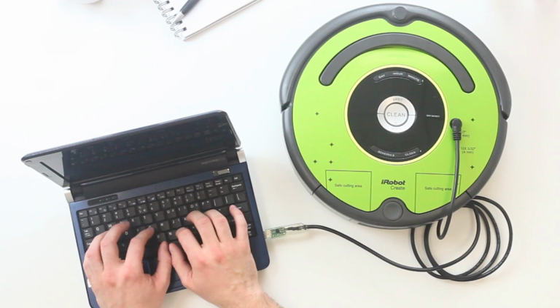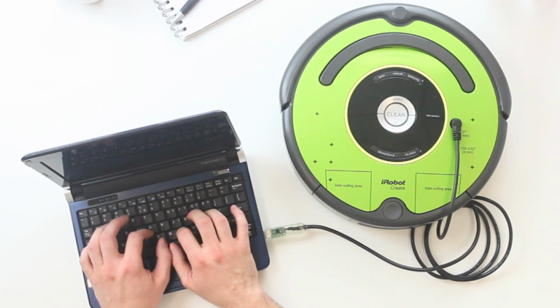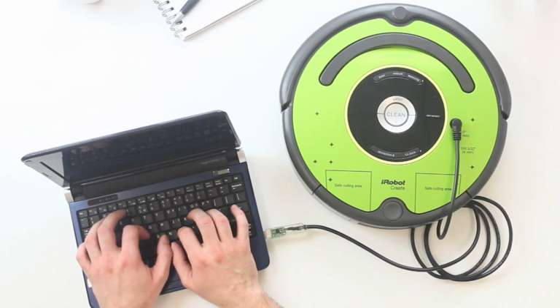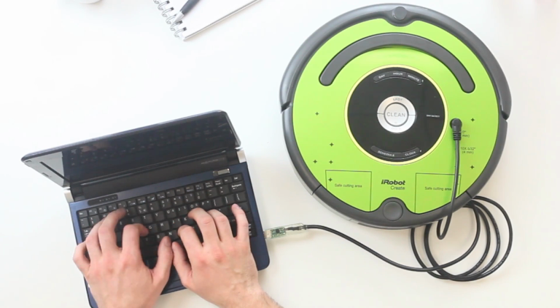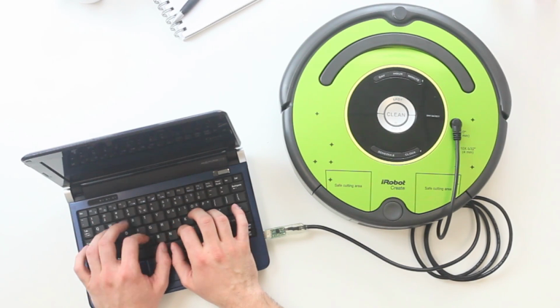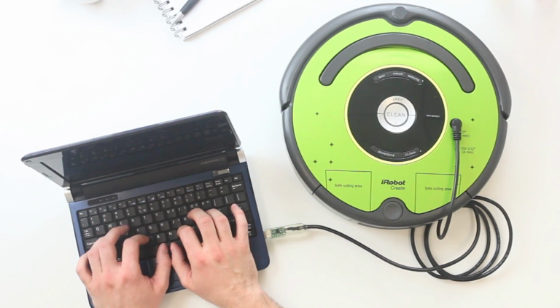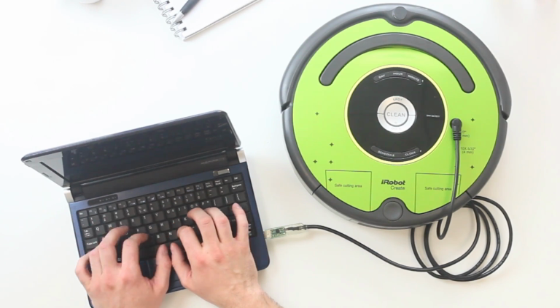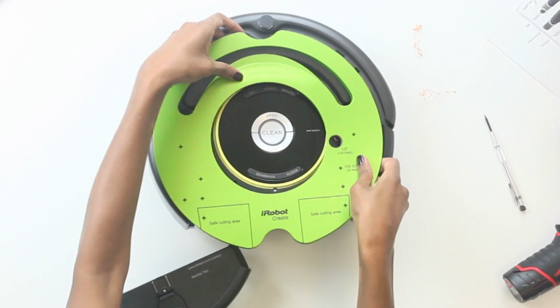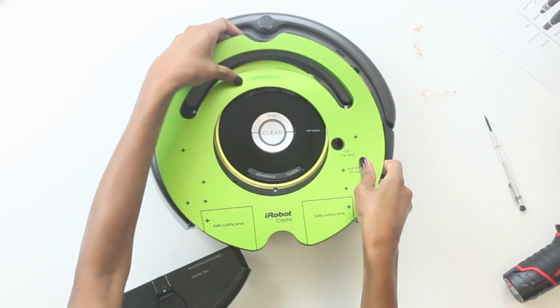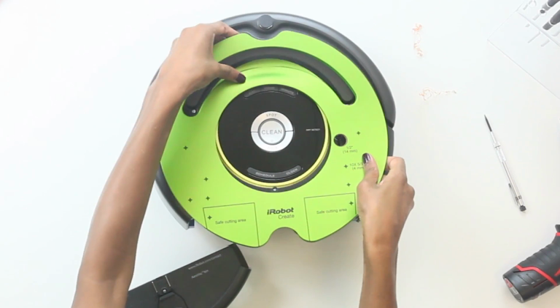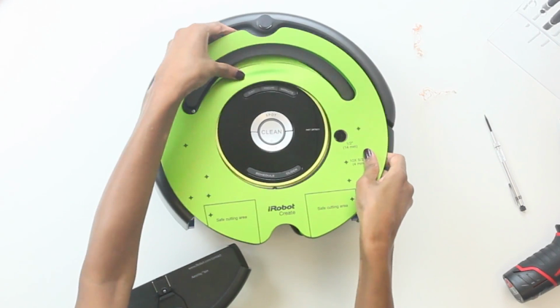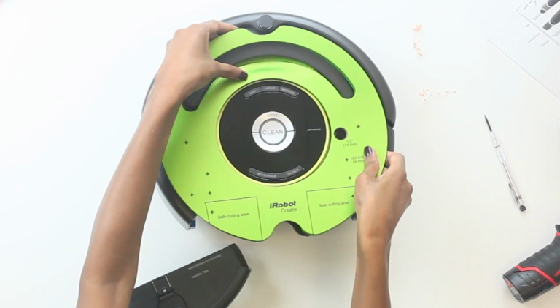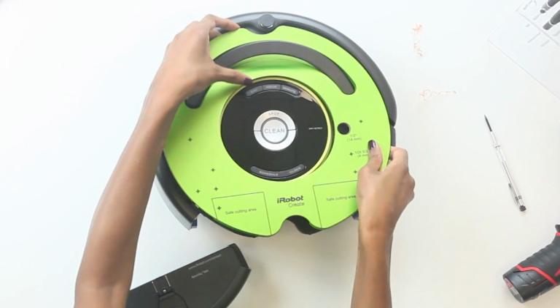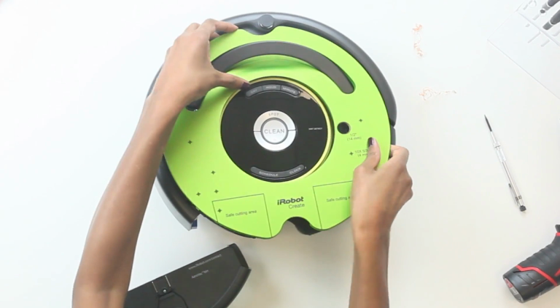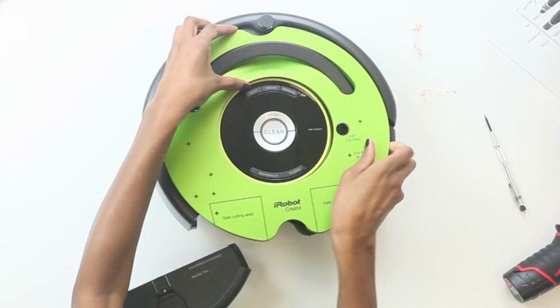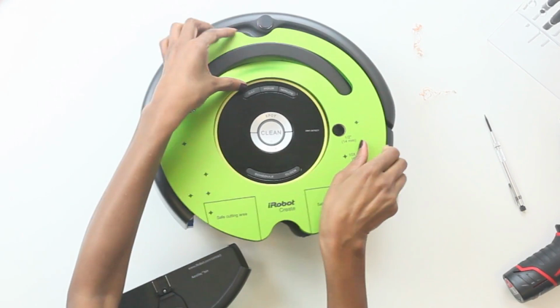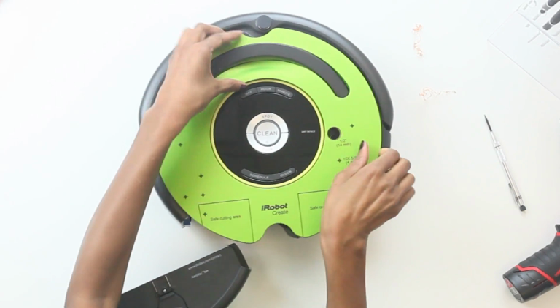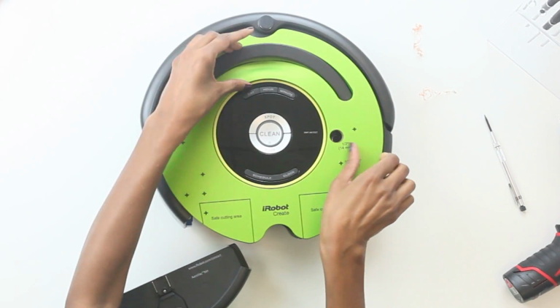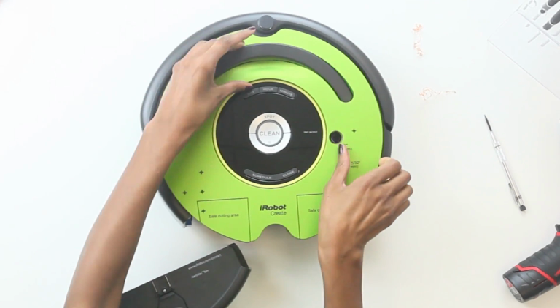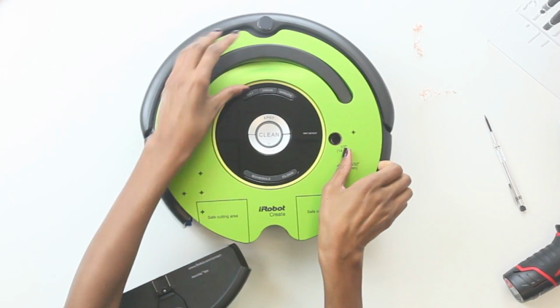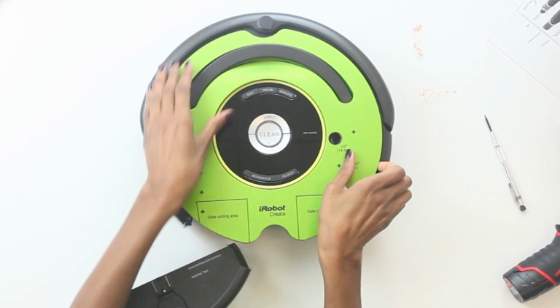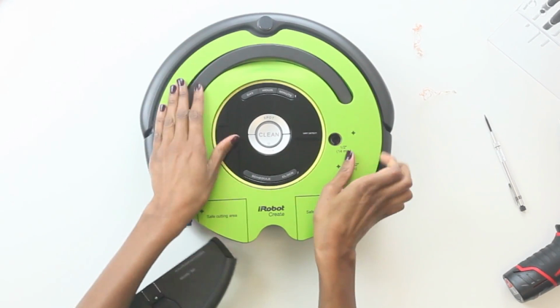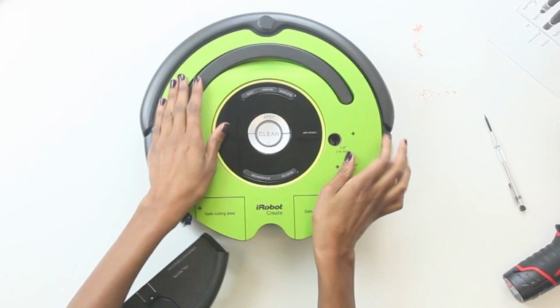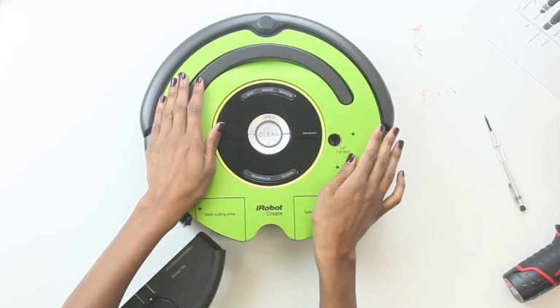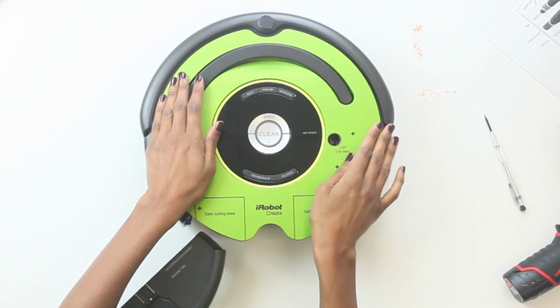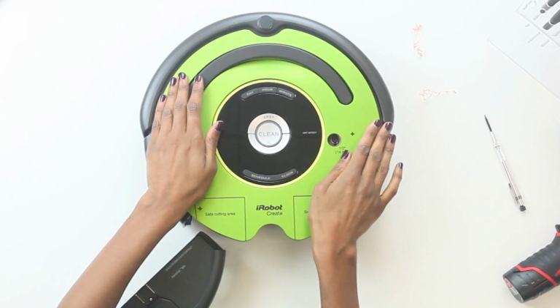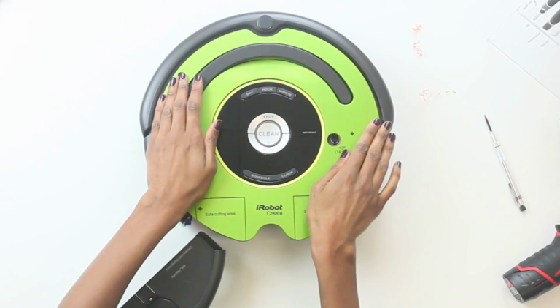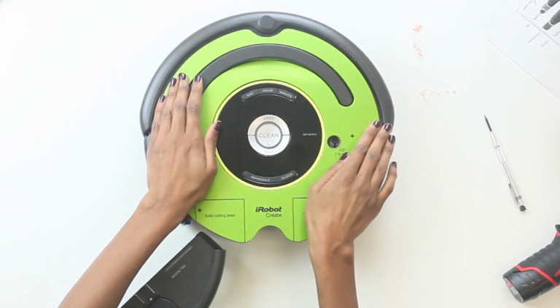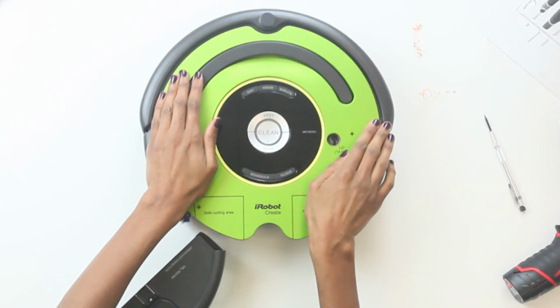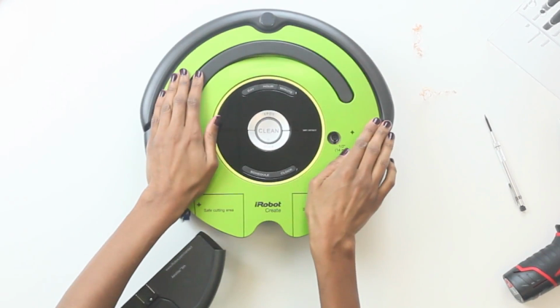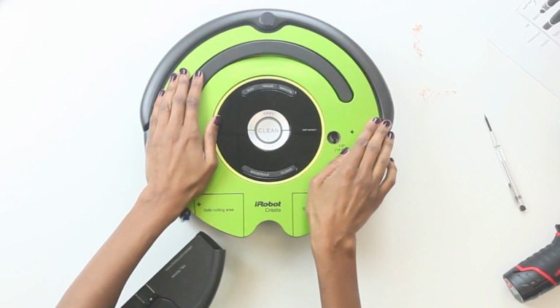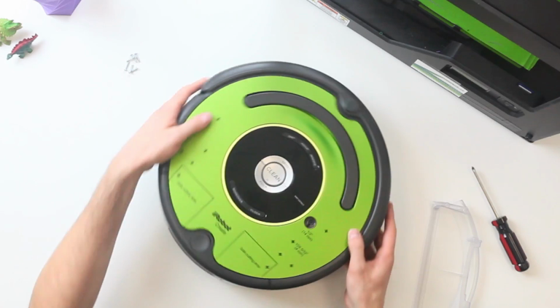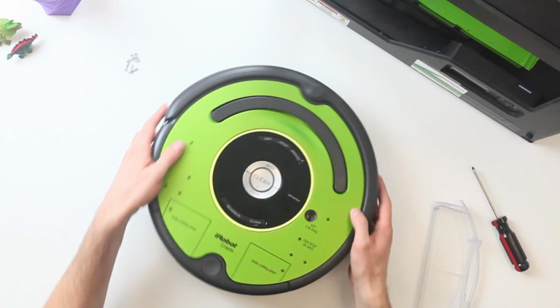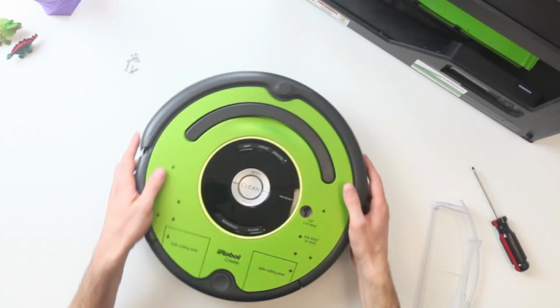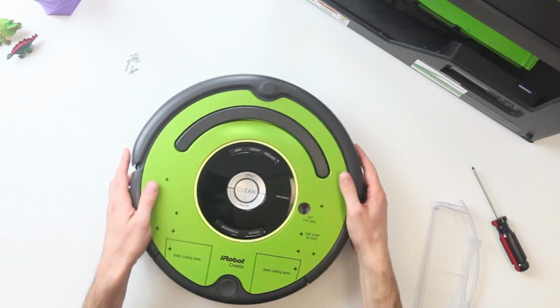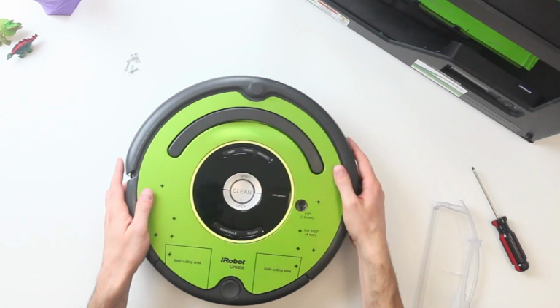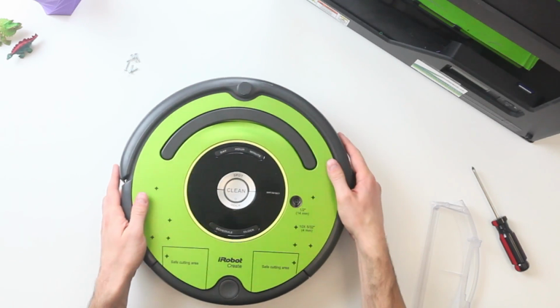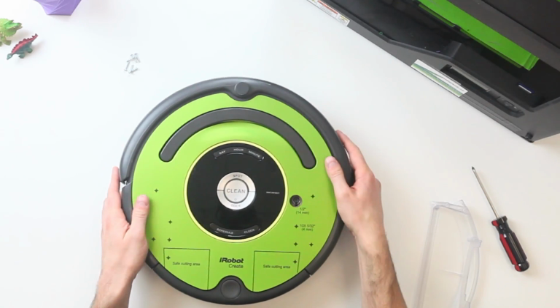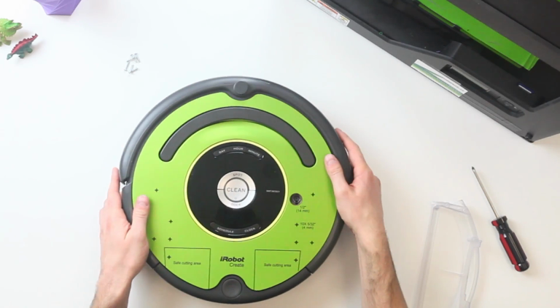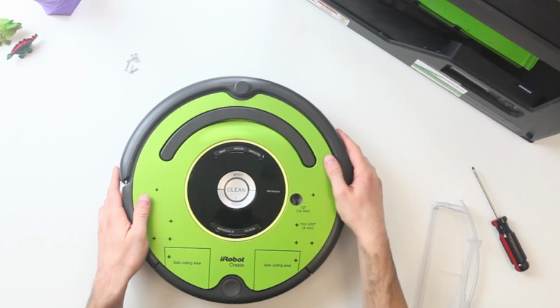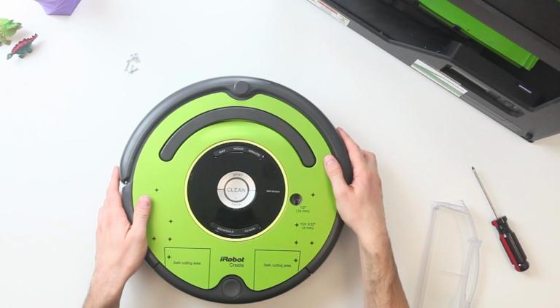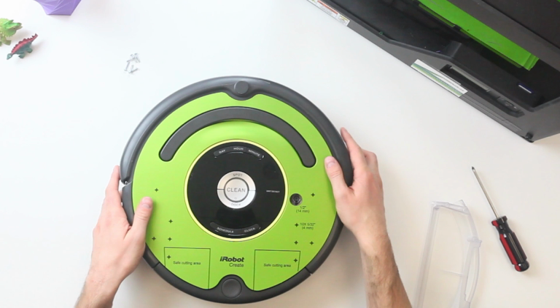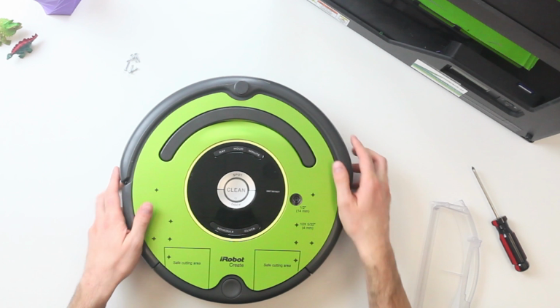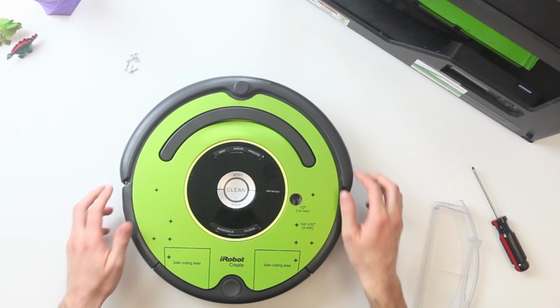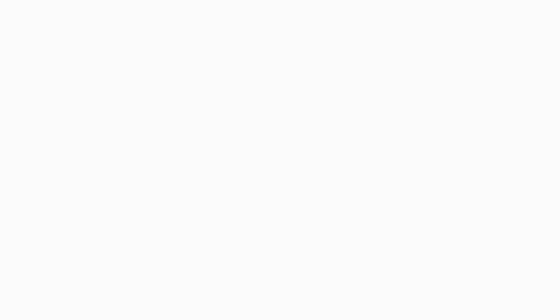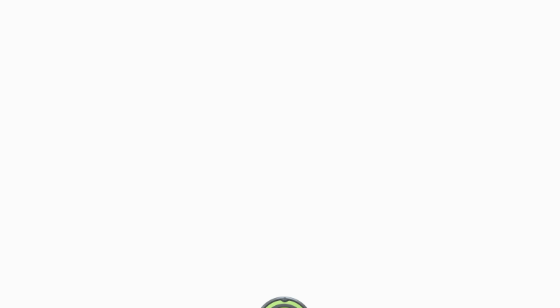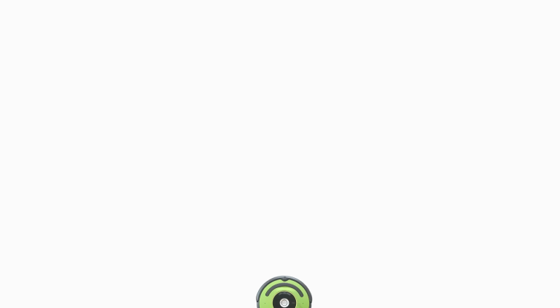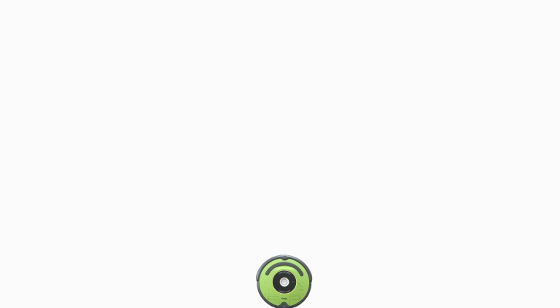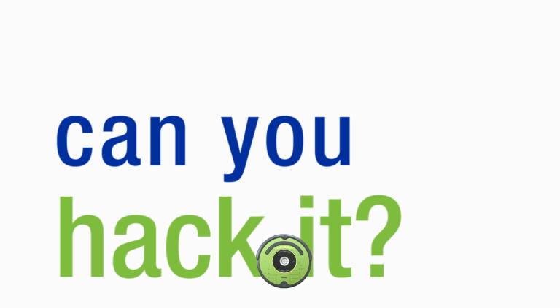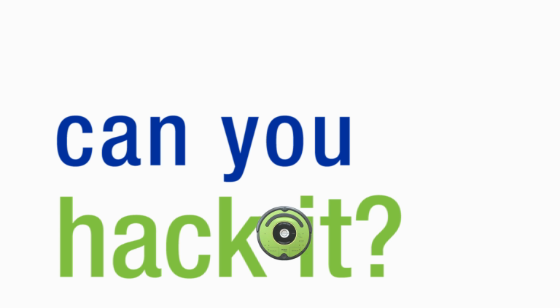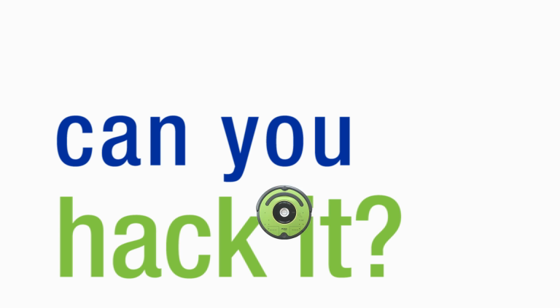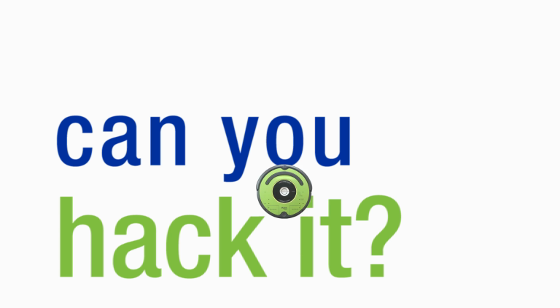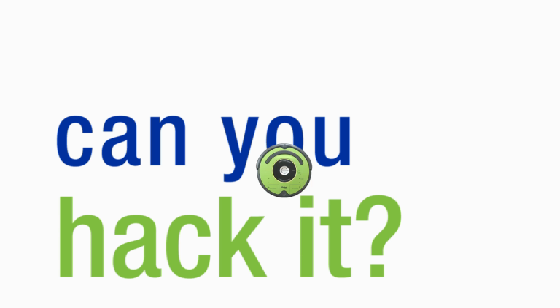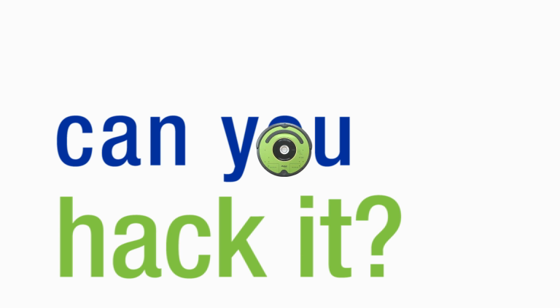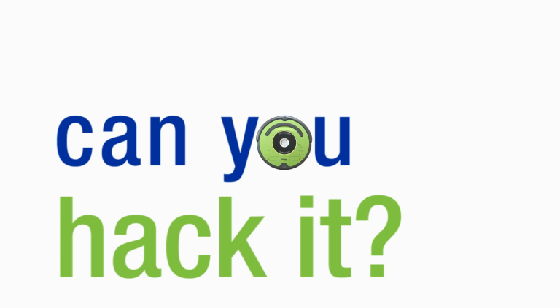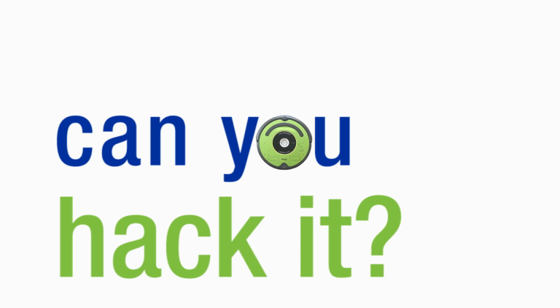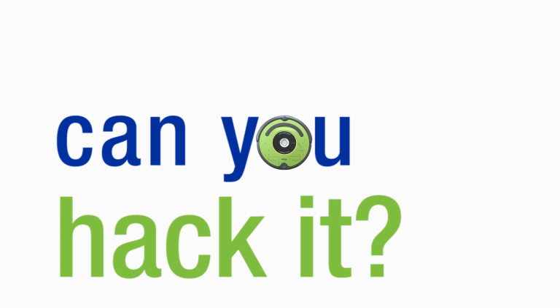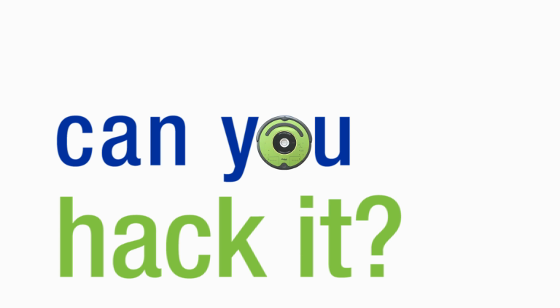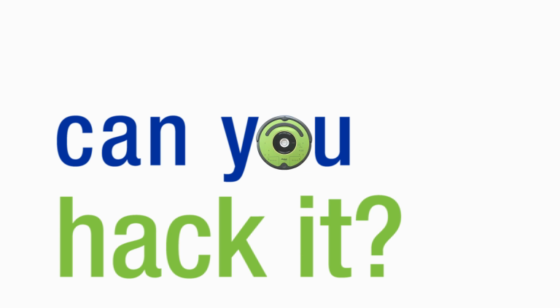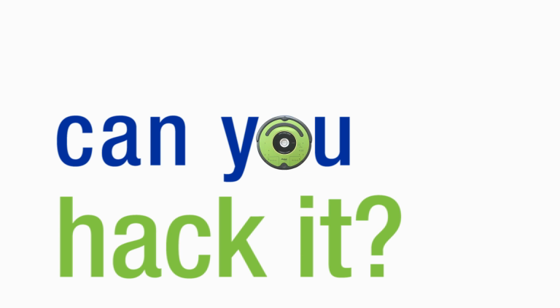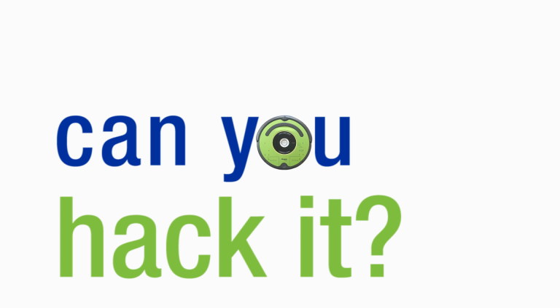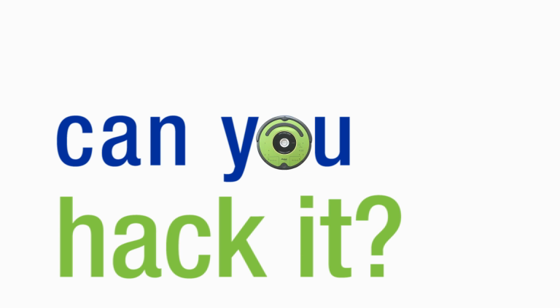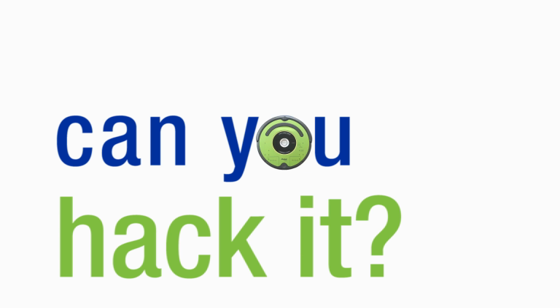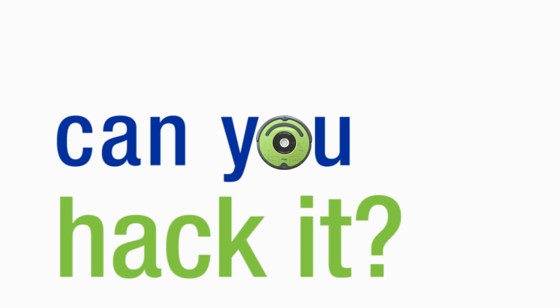With the iRobot Create2, you have the tools to build a real robot. Can you hack it?